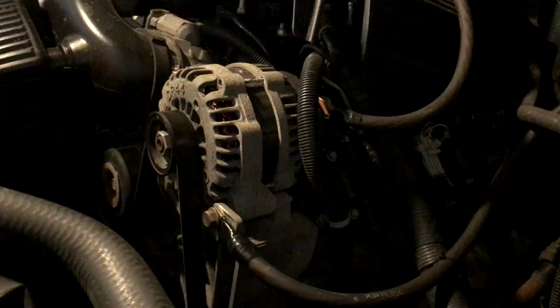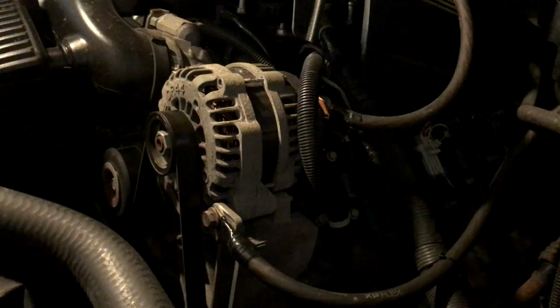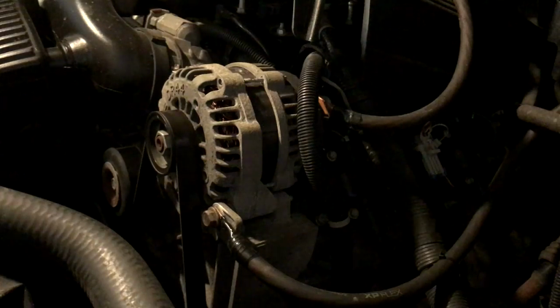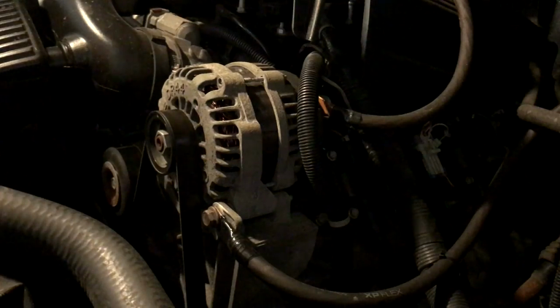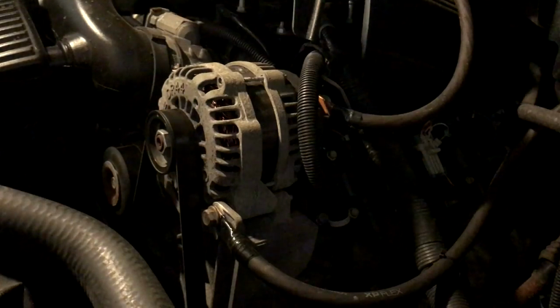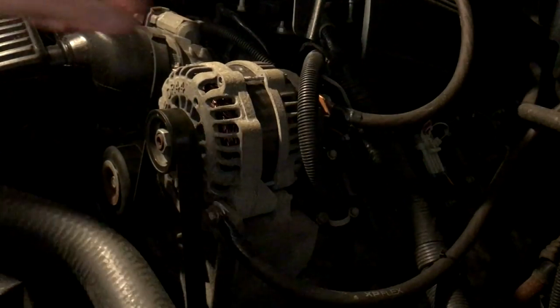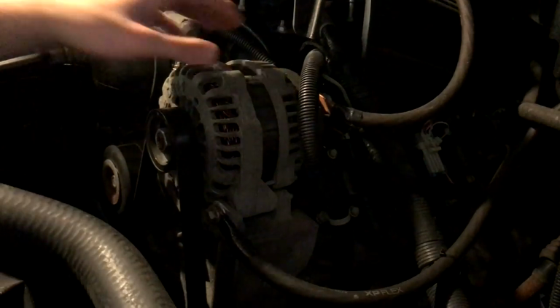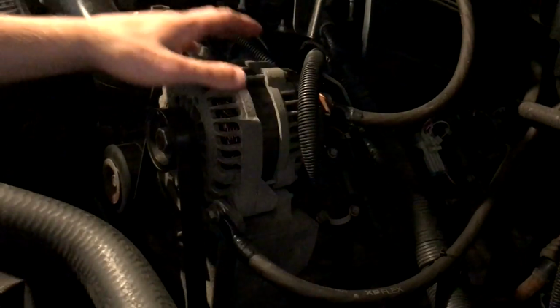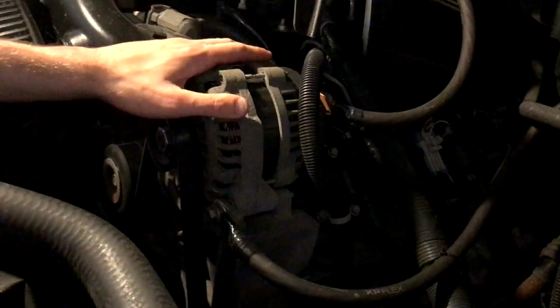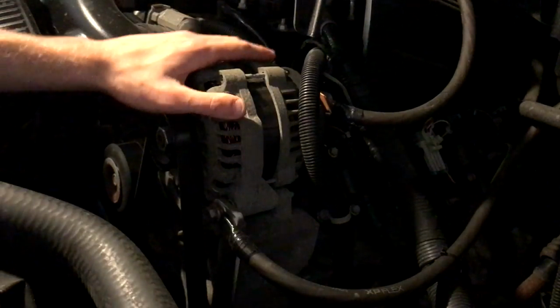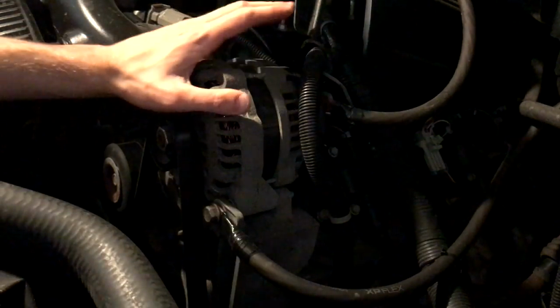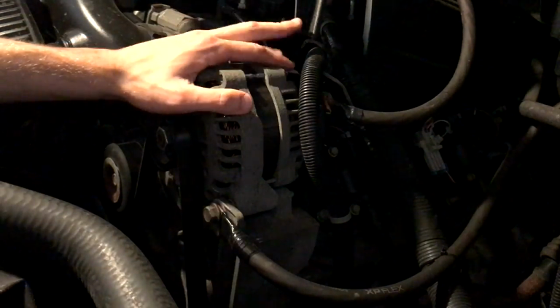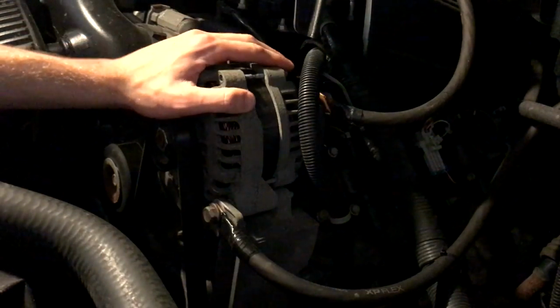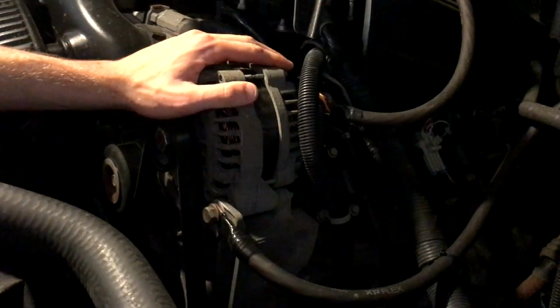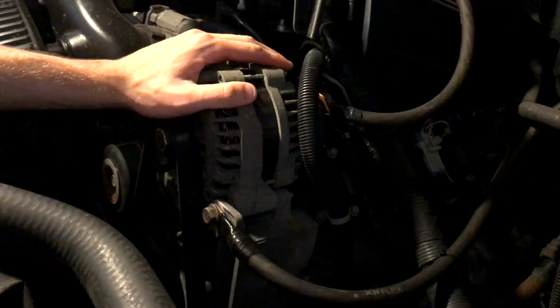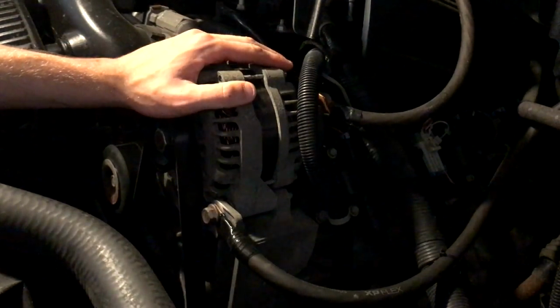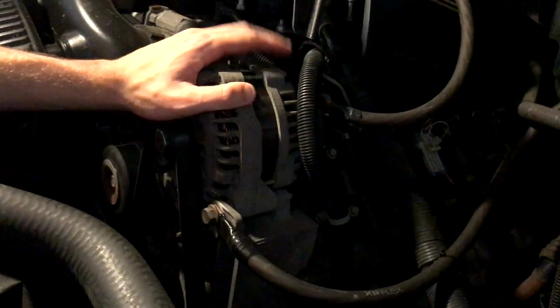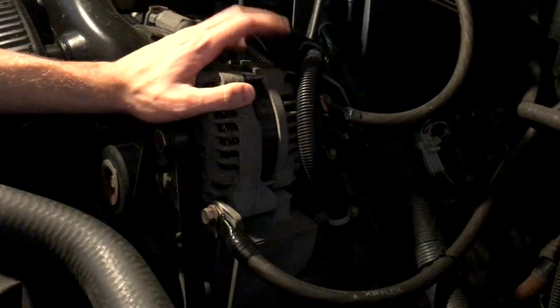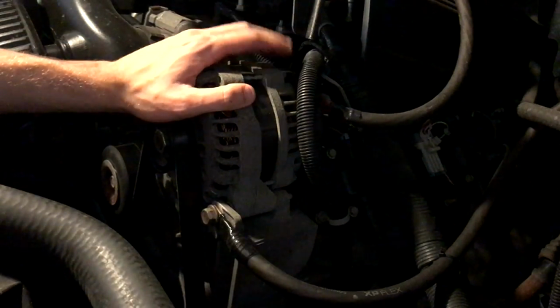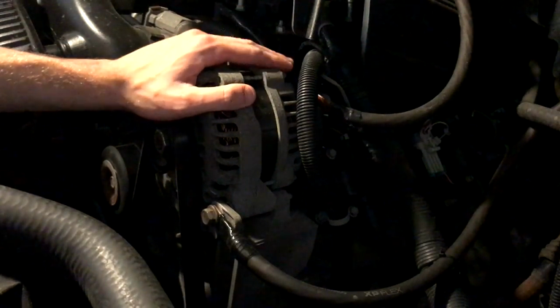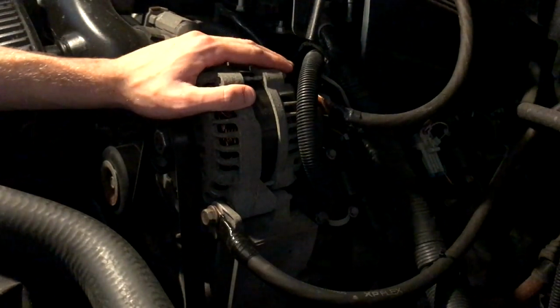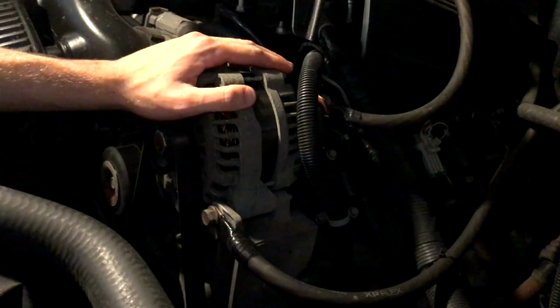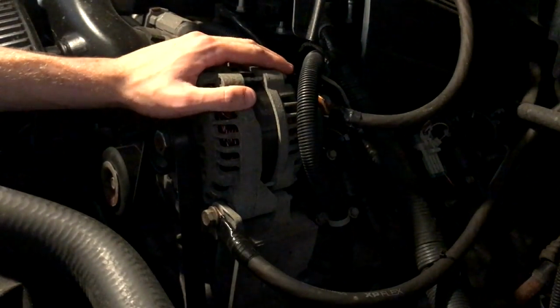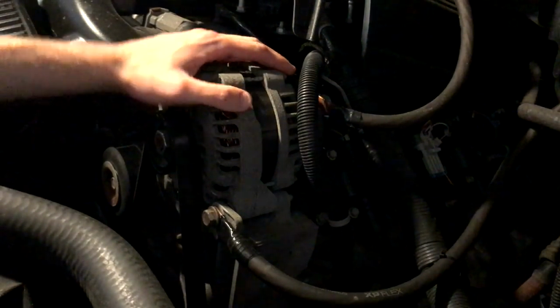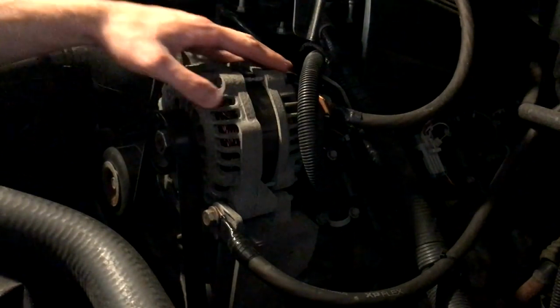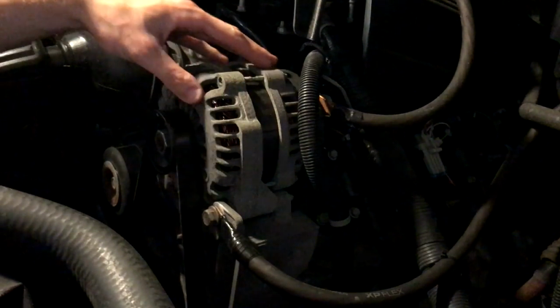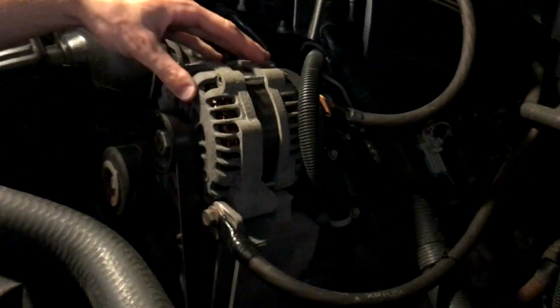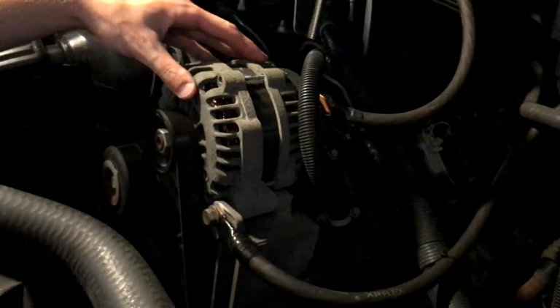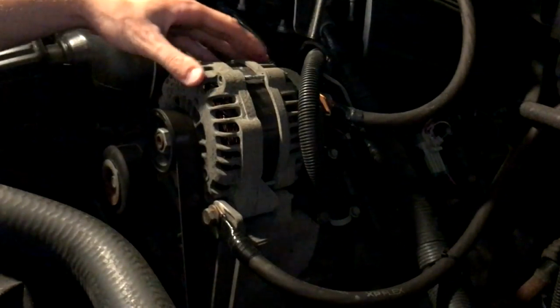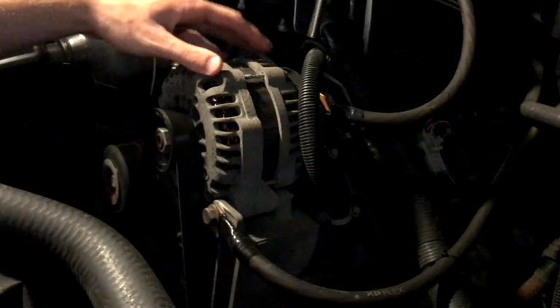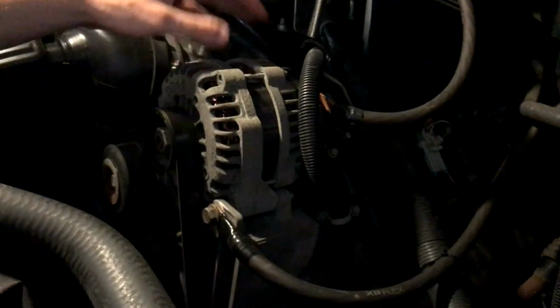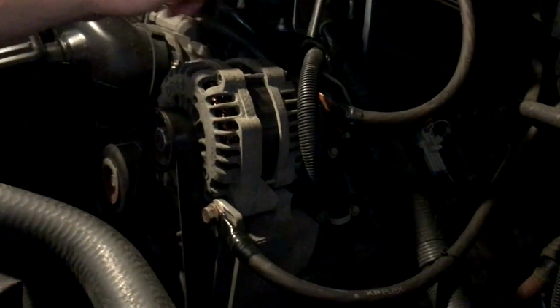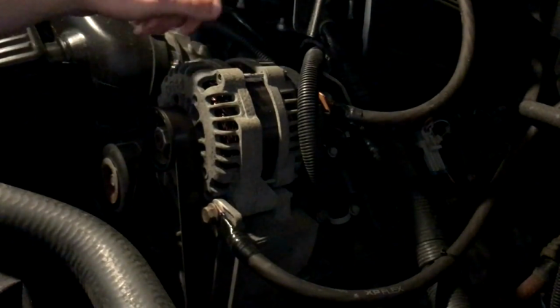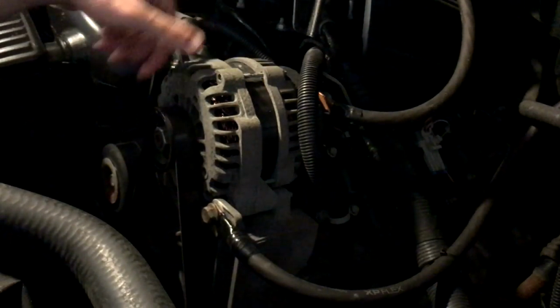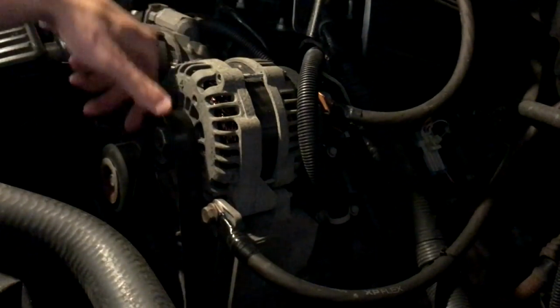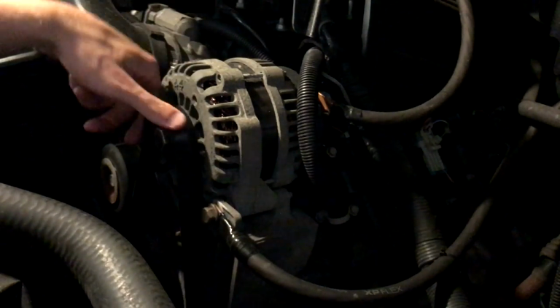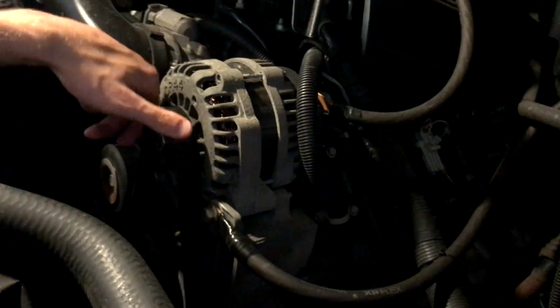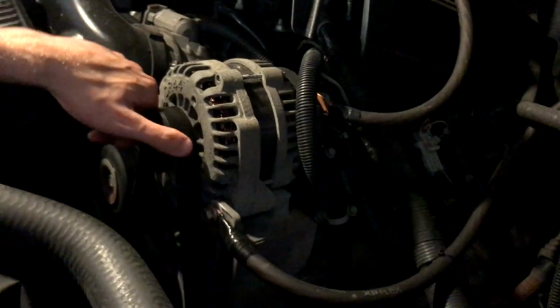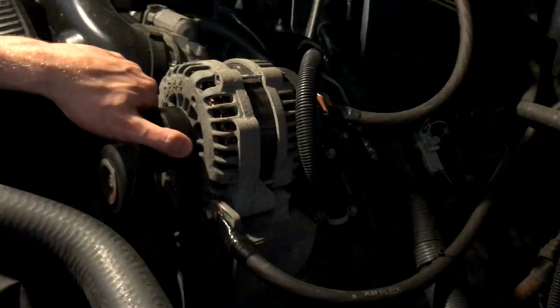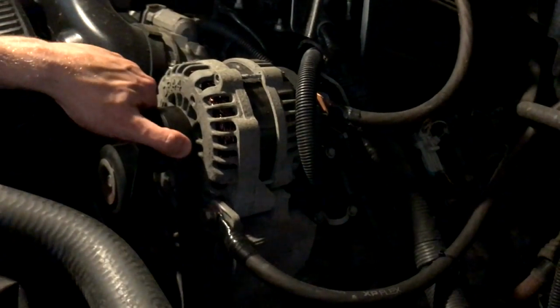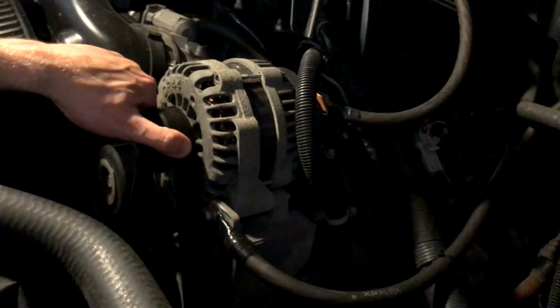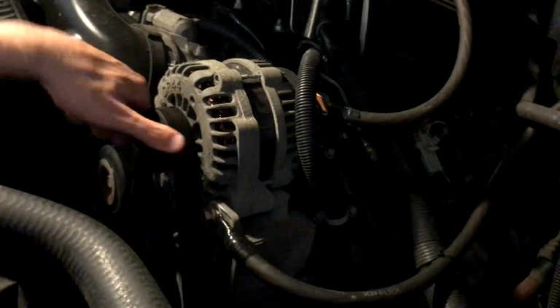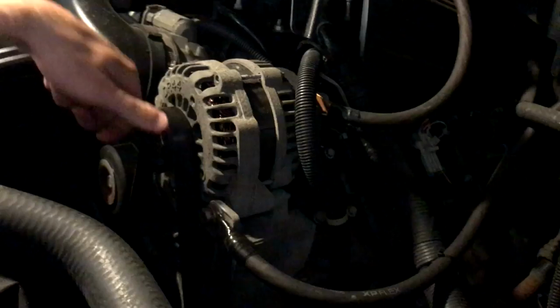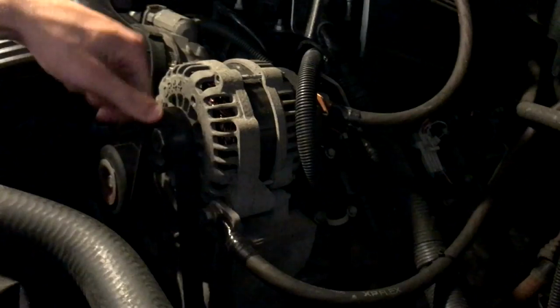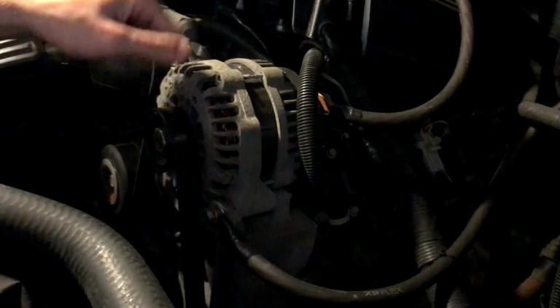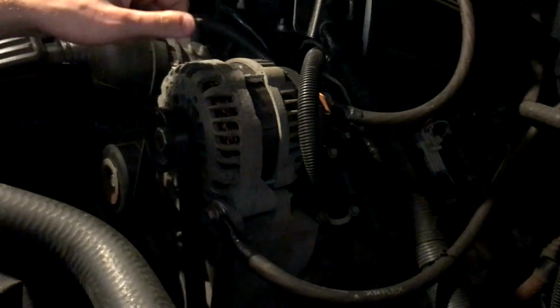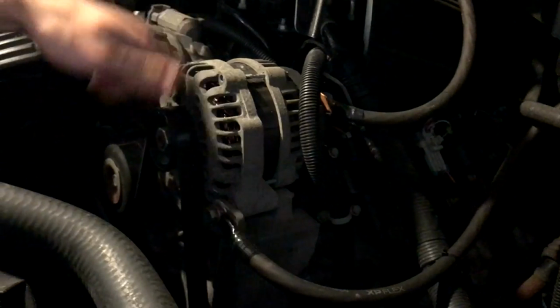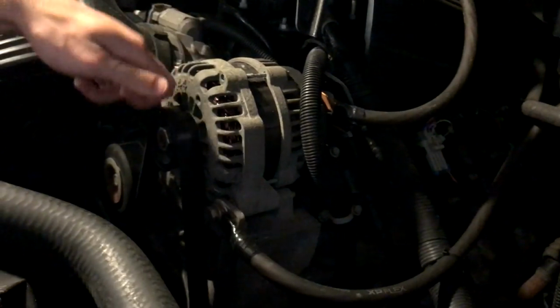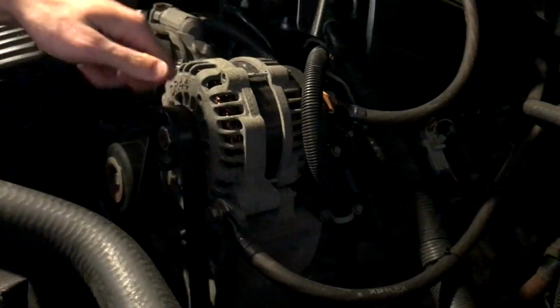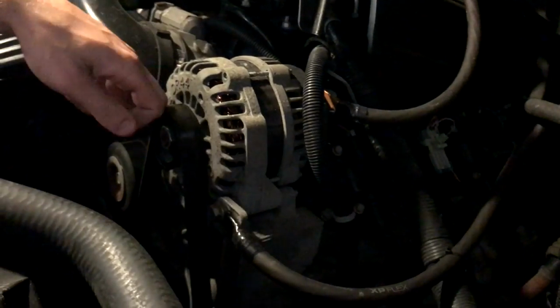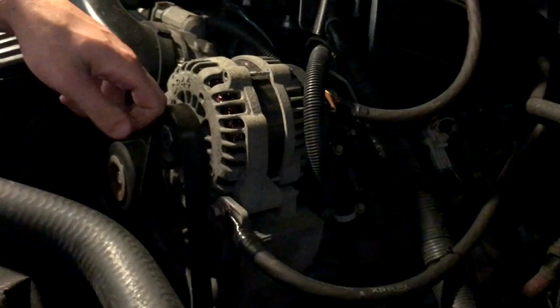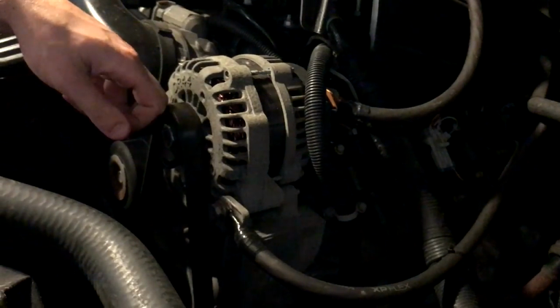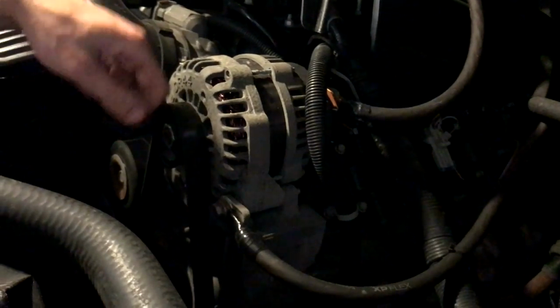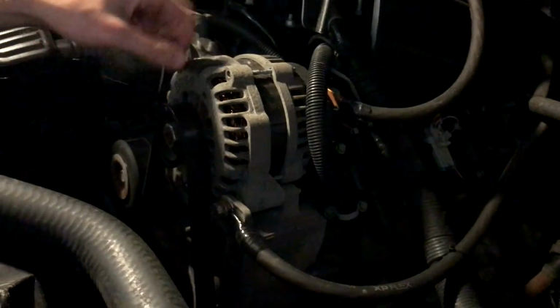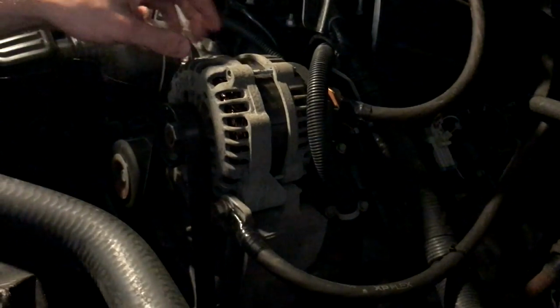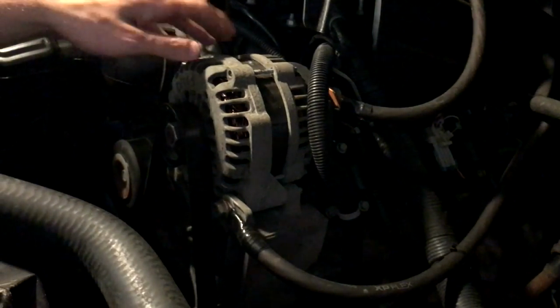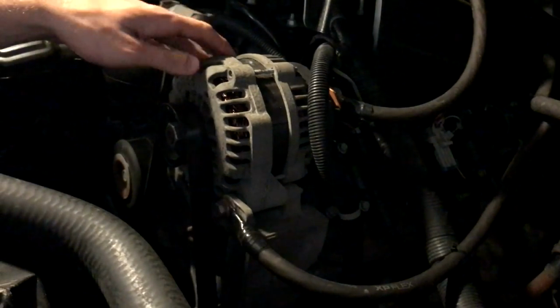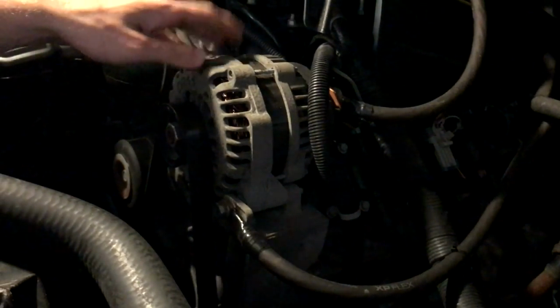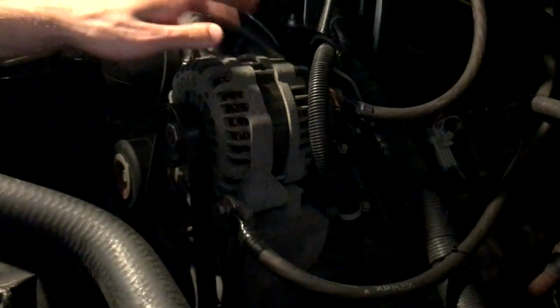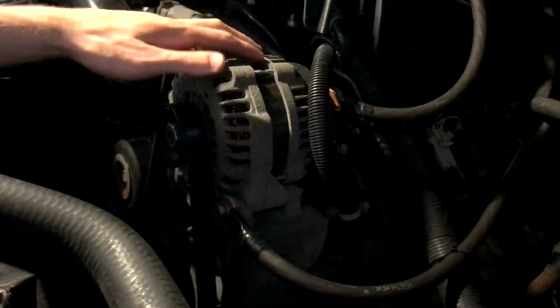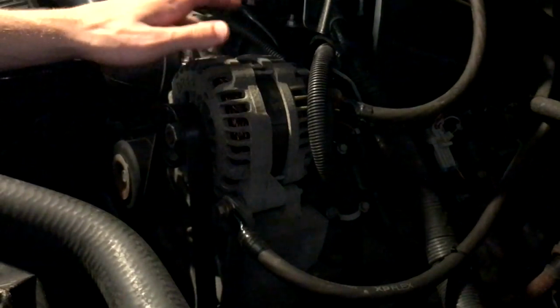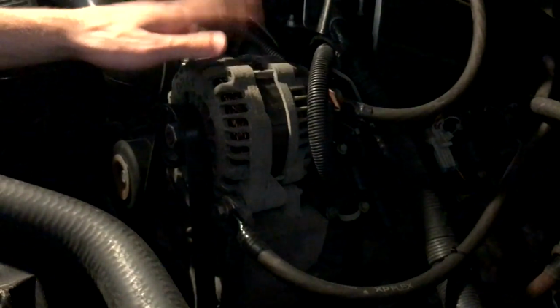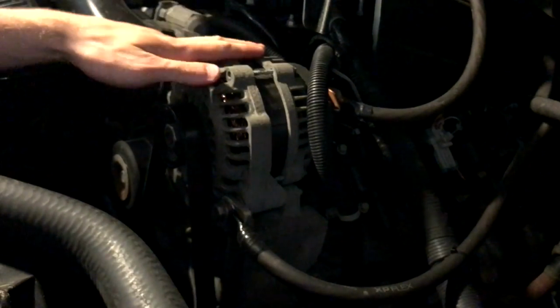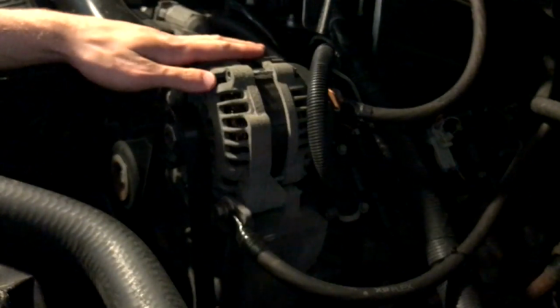Hey guys, how's it going? We're doing a high-output alternator install on this 2010 GMC Yukon XL.